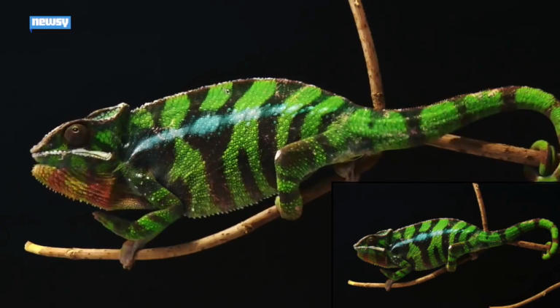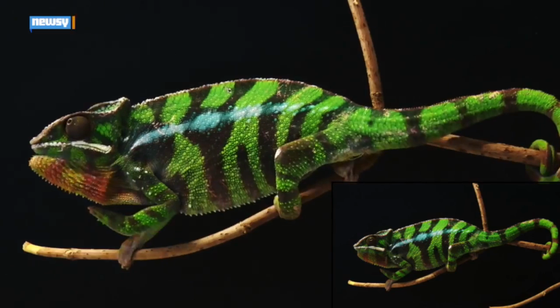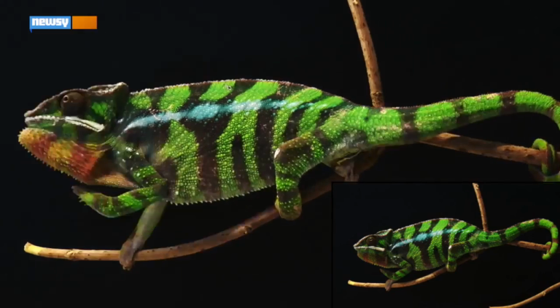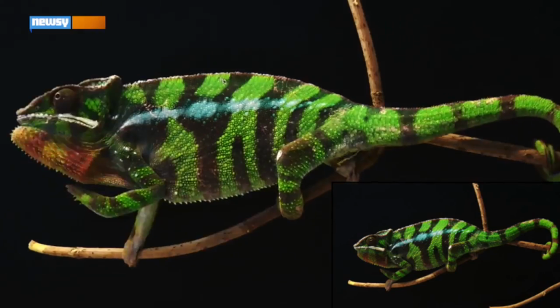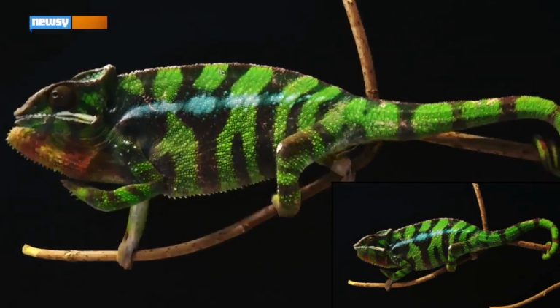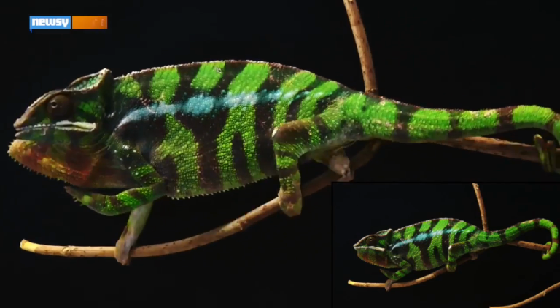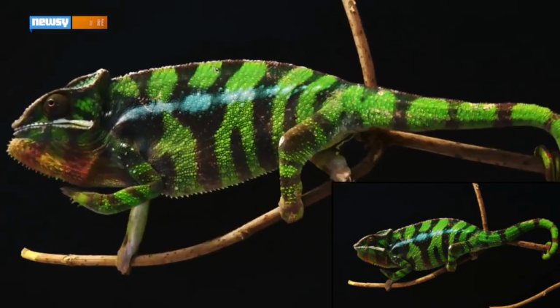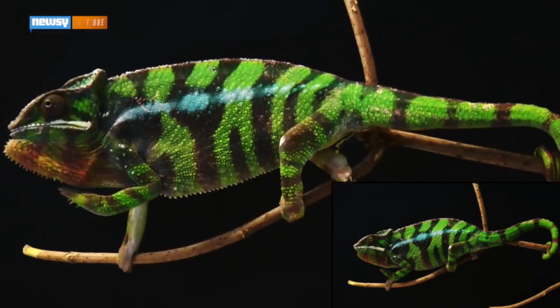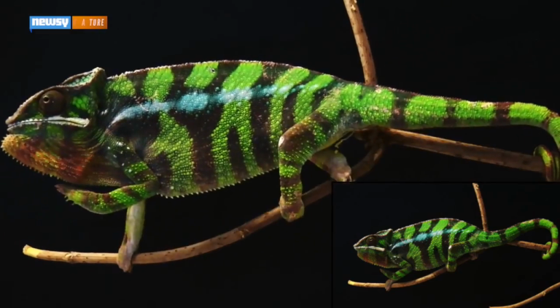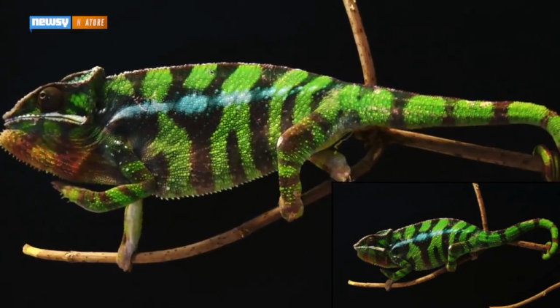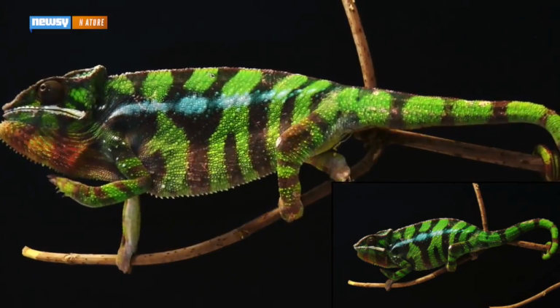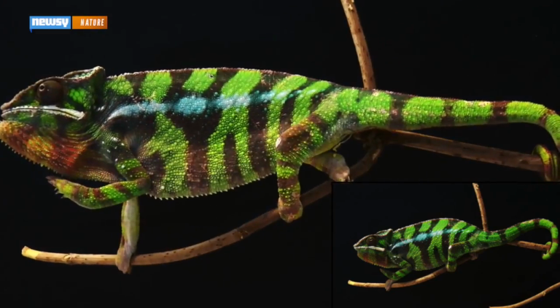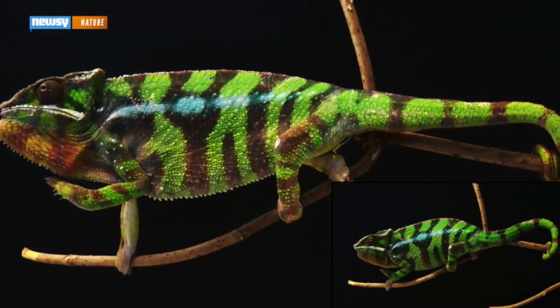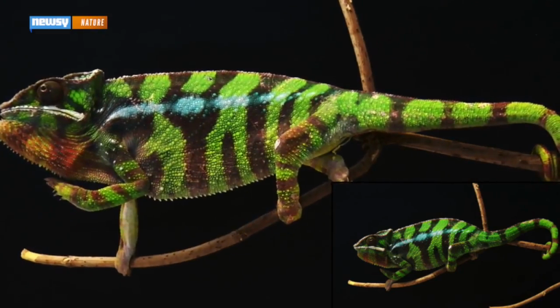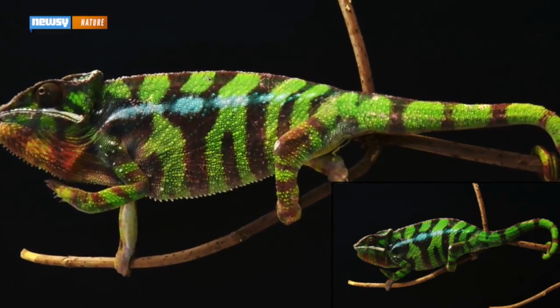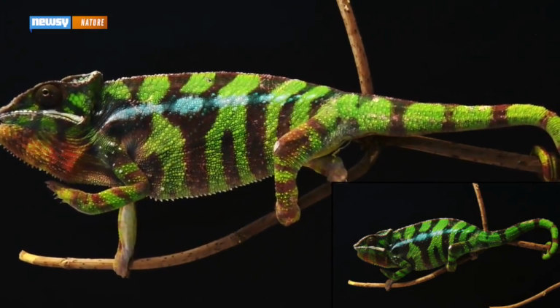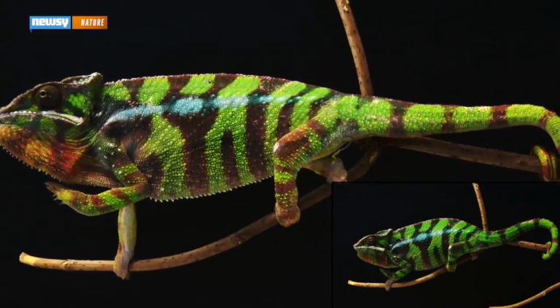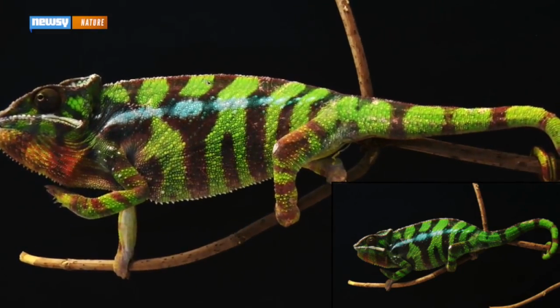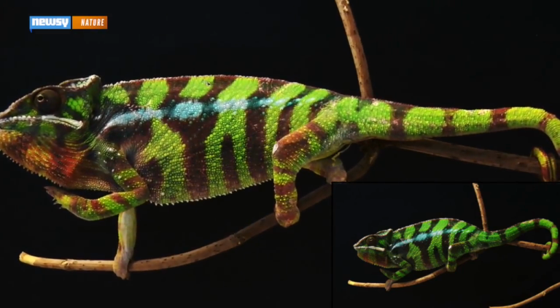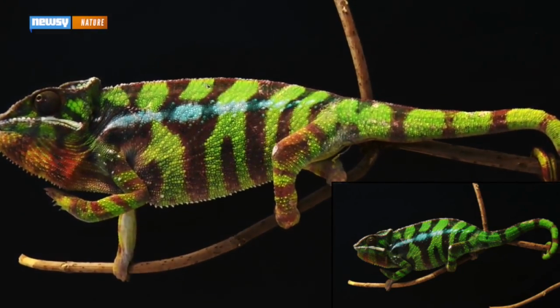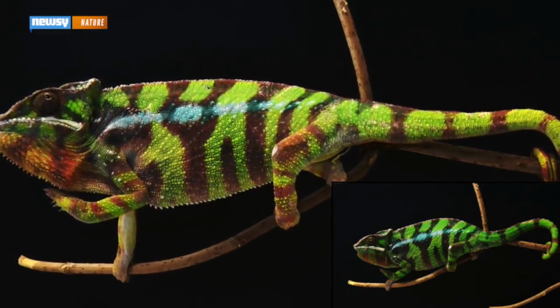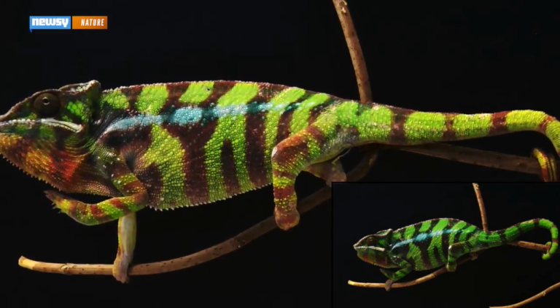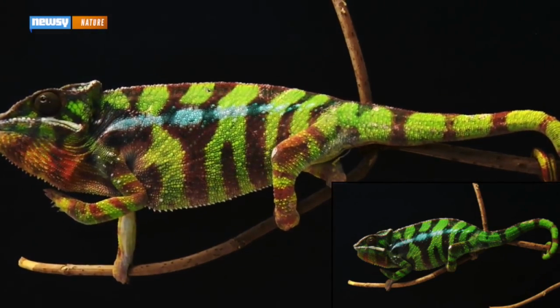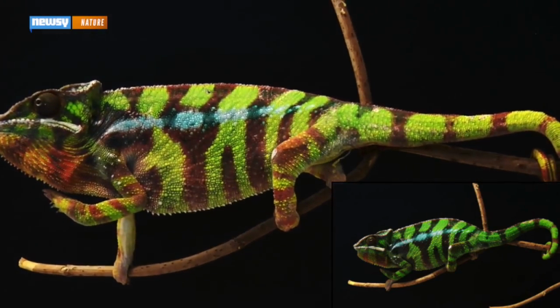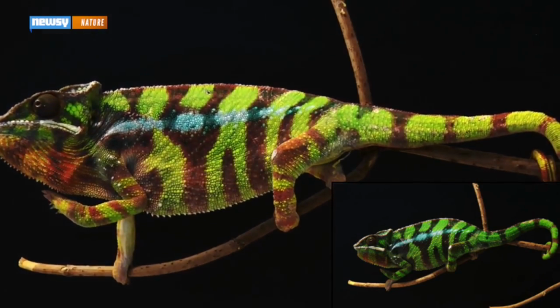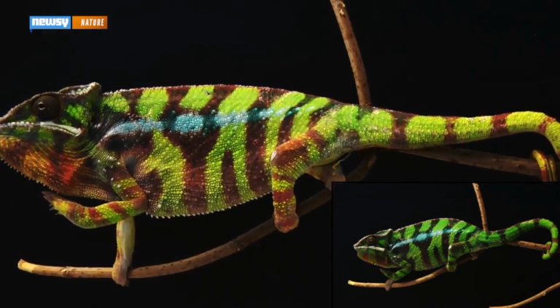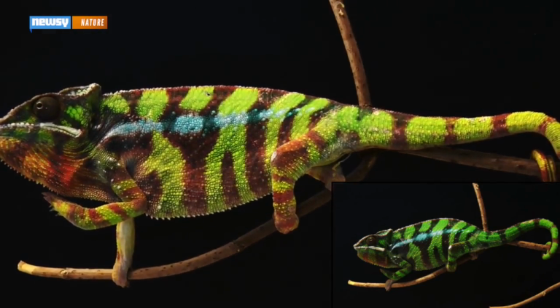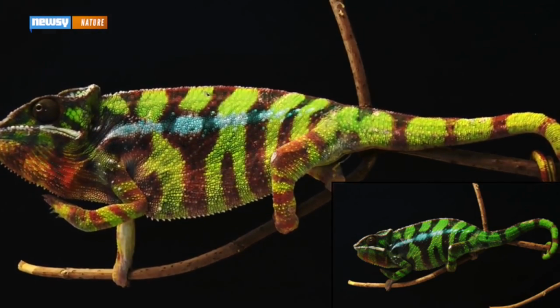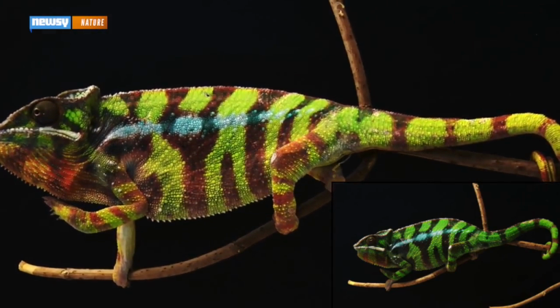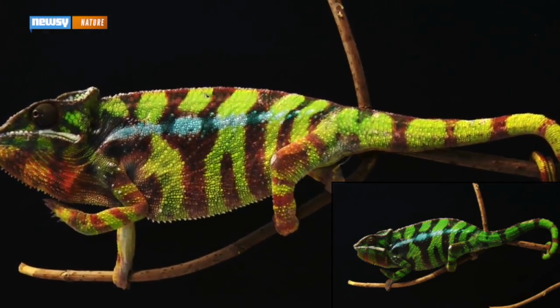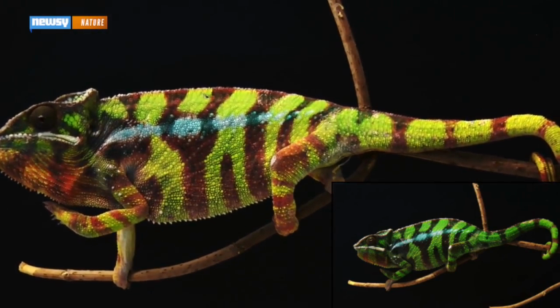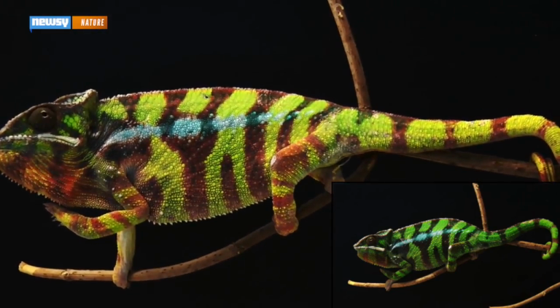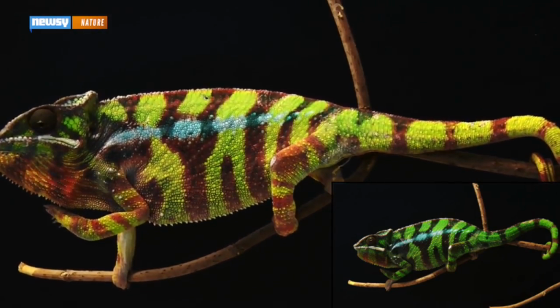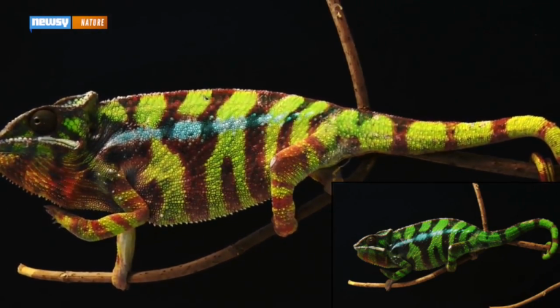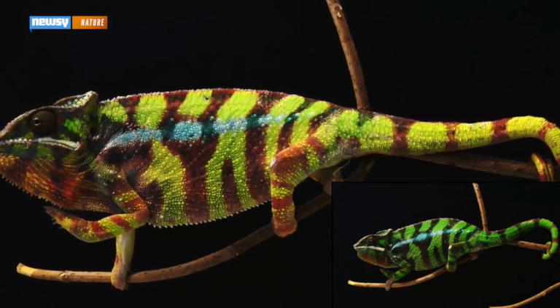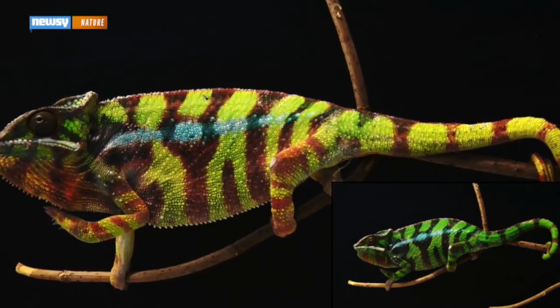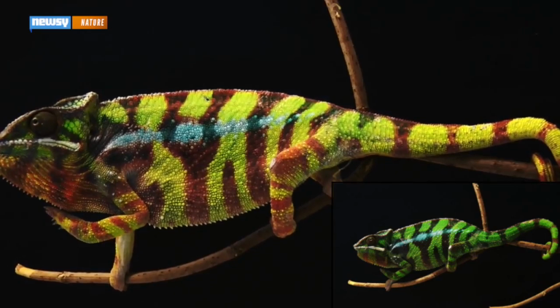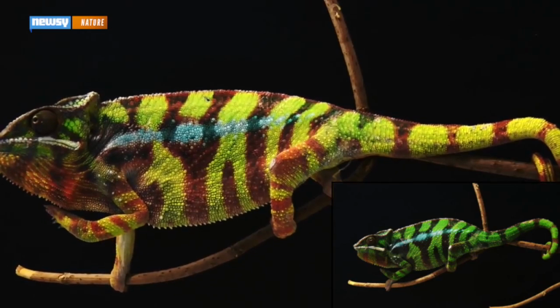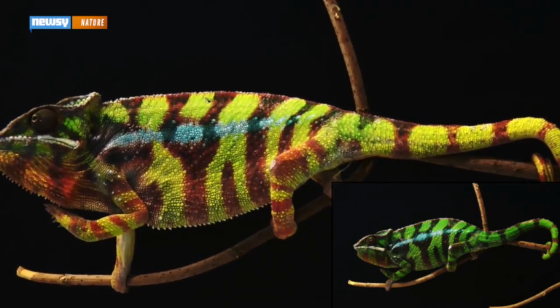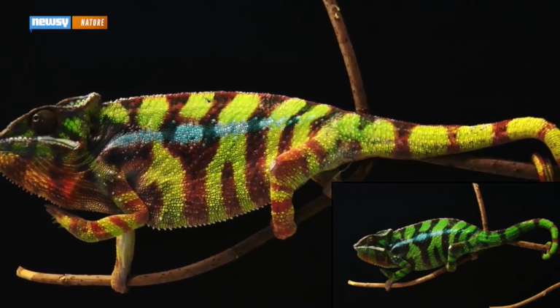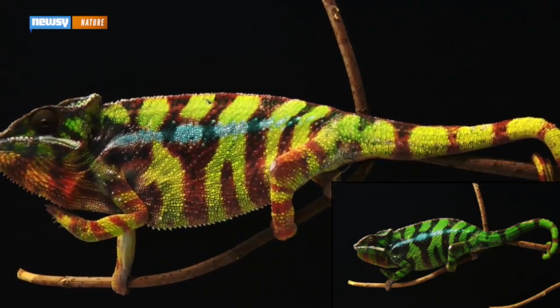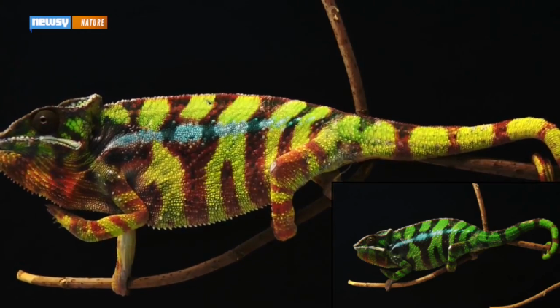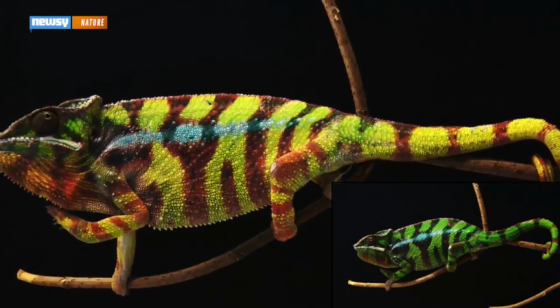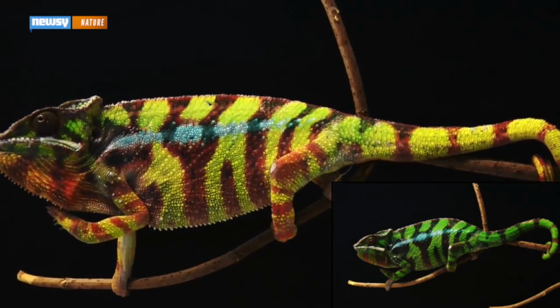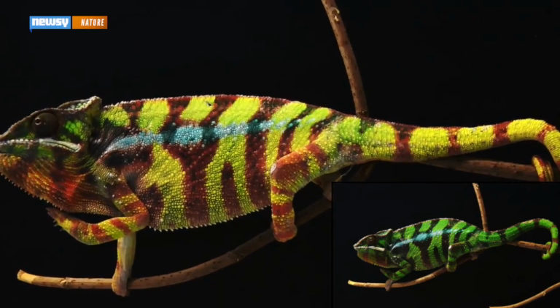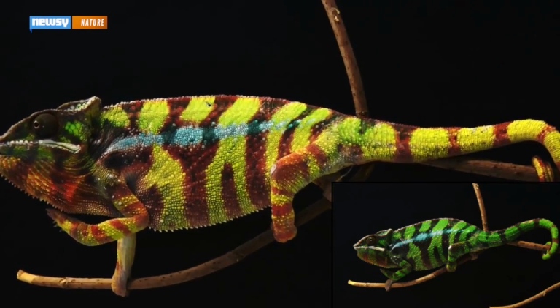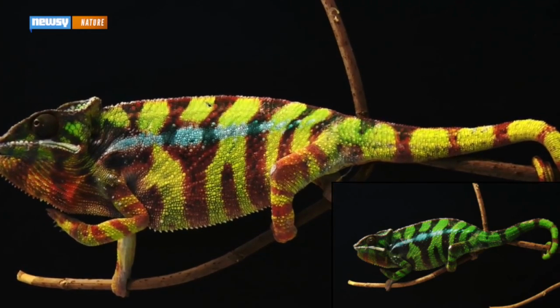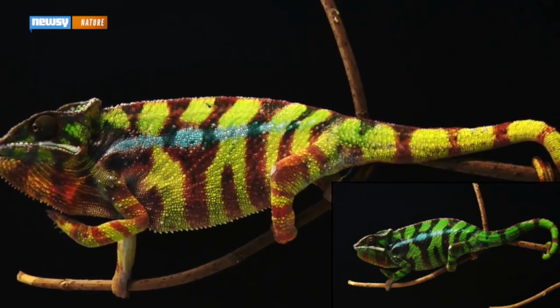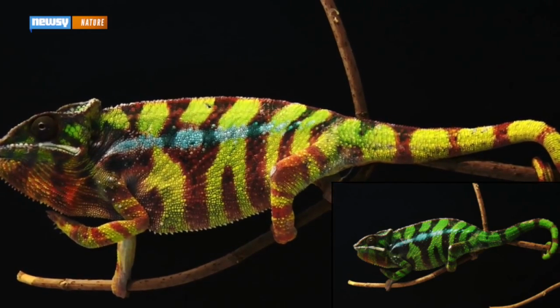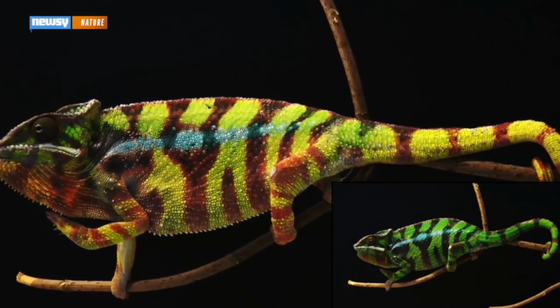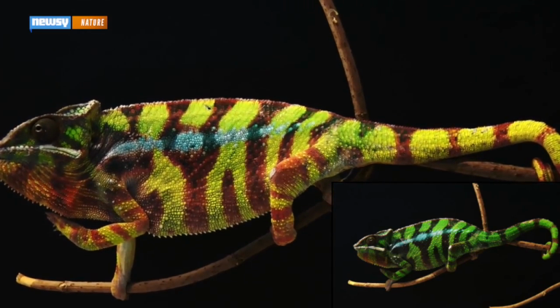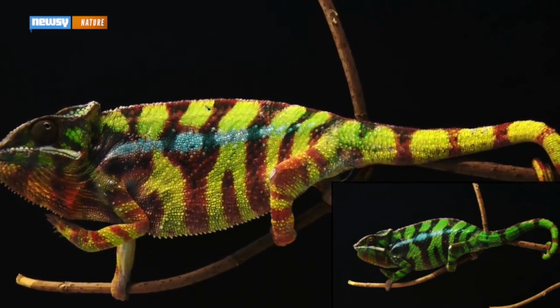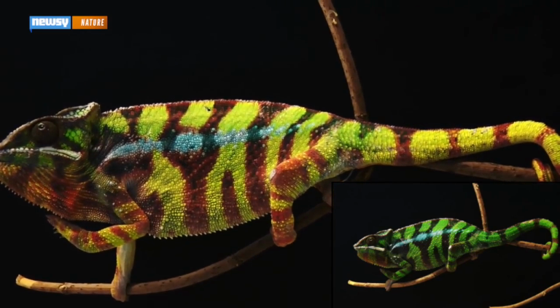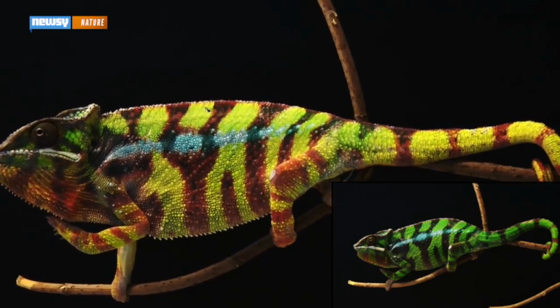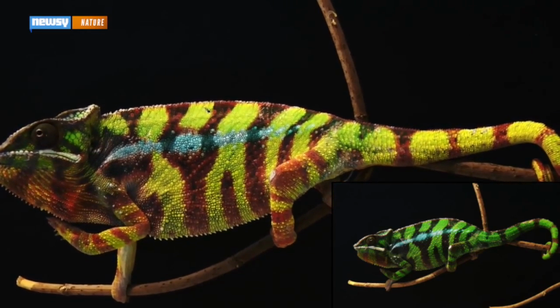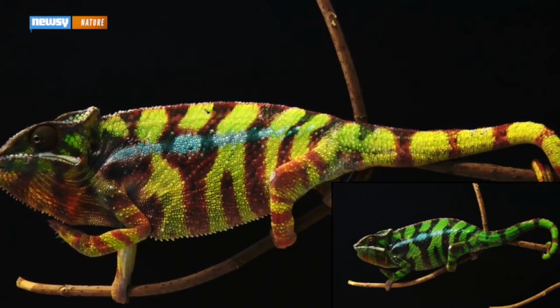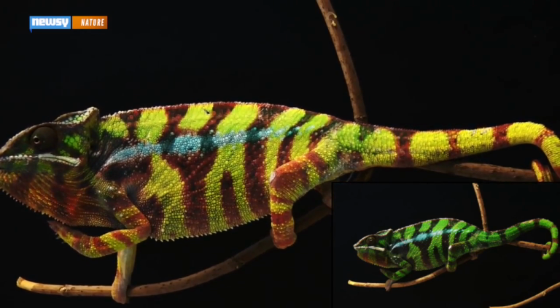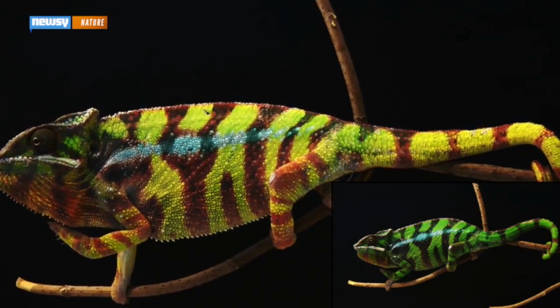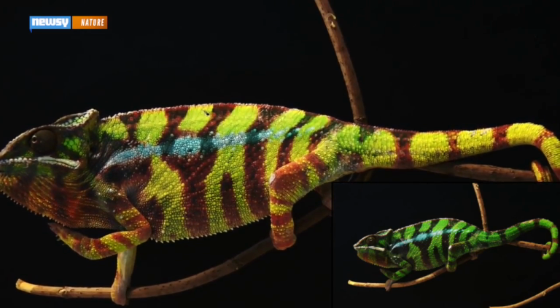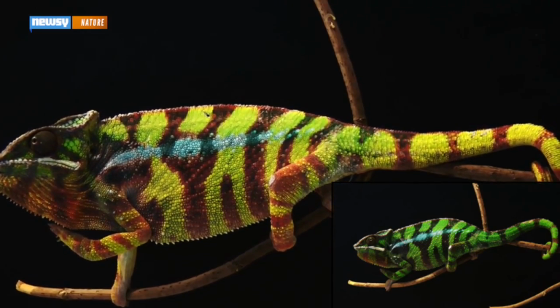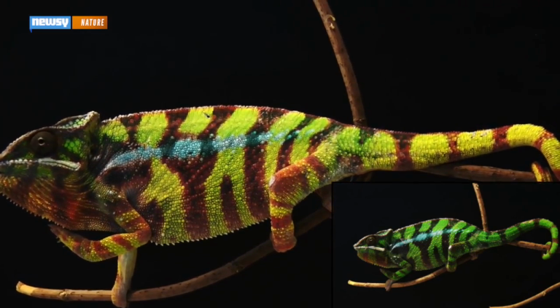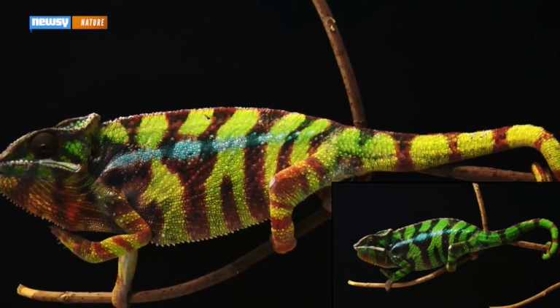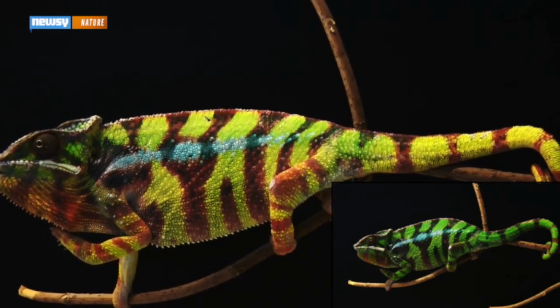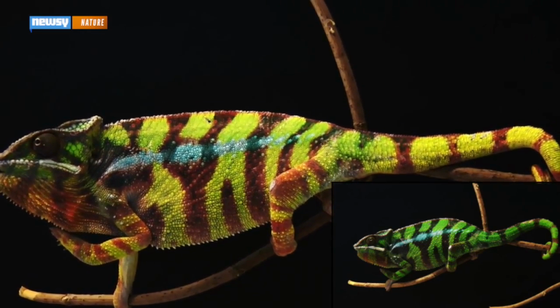Chameleons change their color for a number of reasons beyond camouflage, including when confronted with a possible mate or a rival male chameleon.